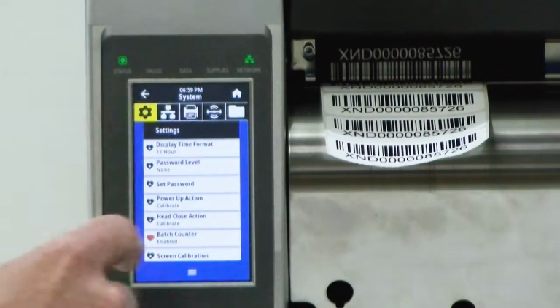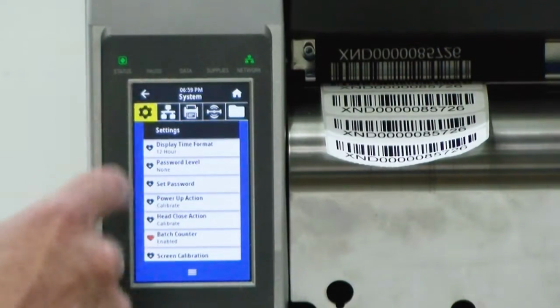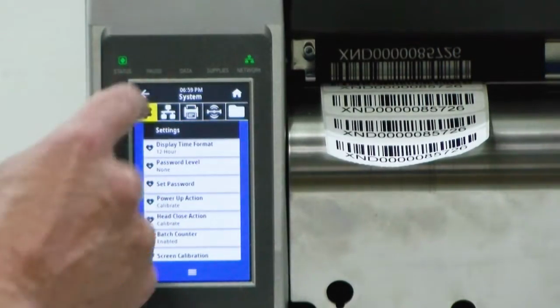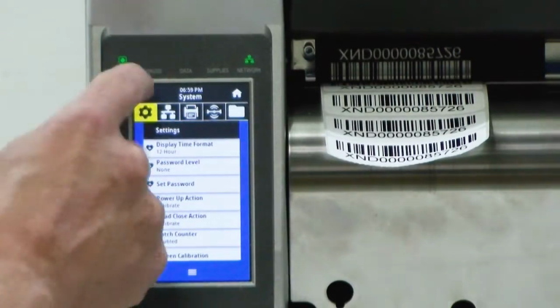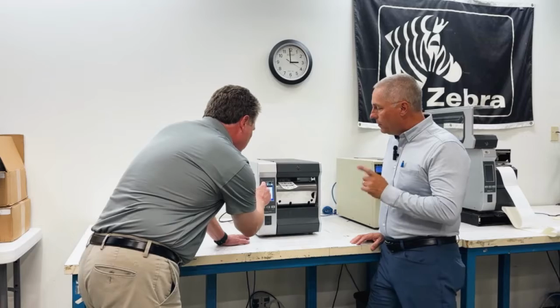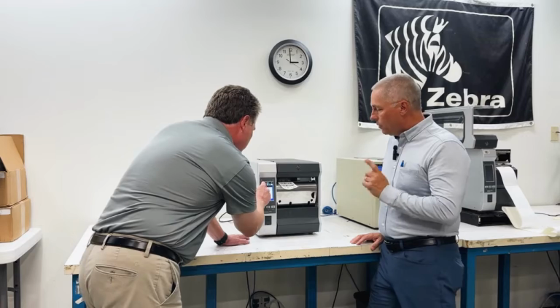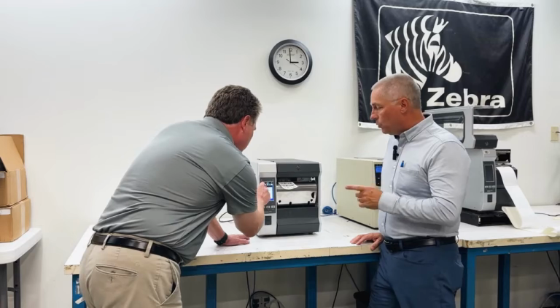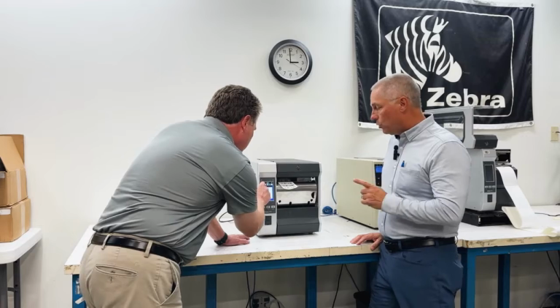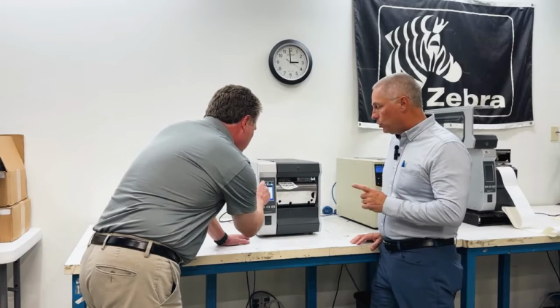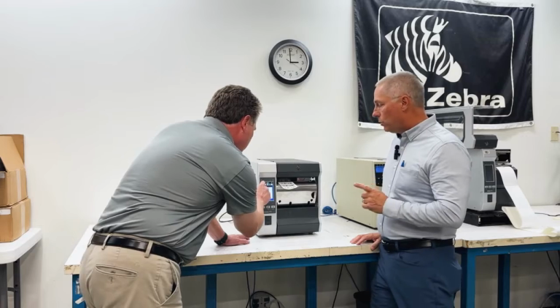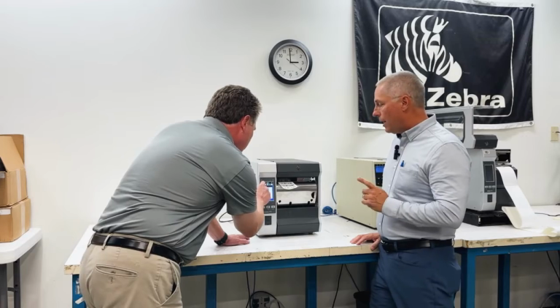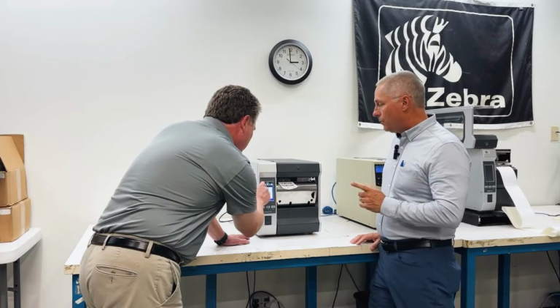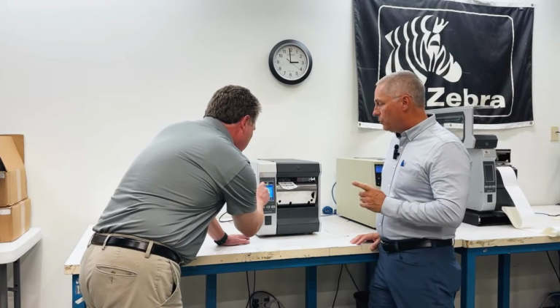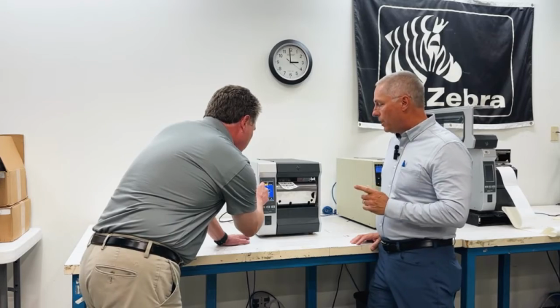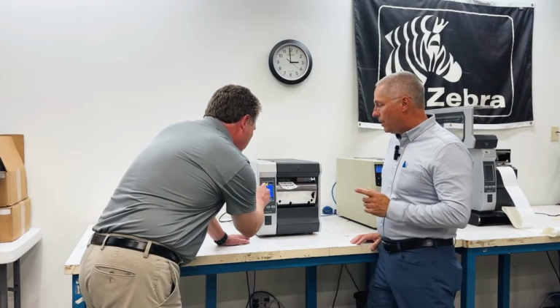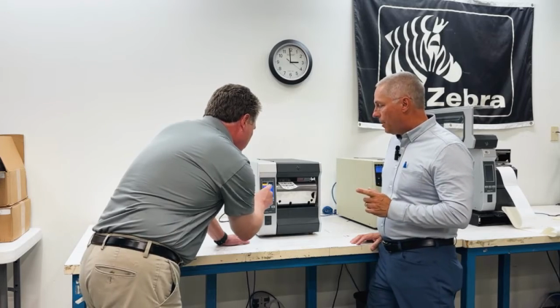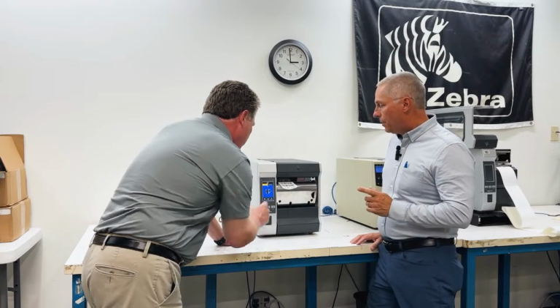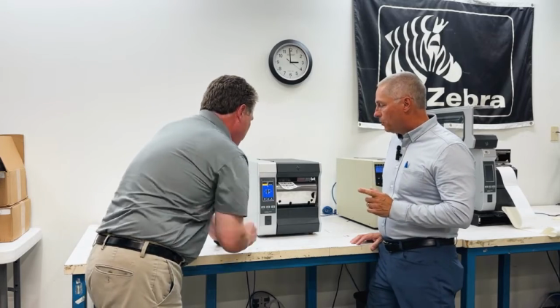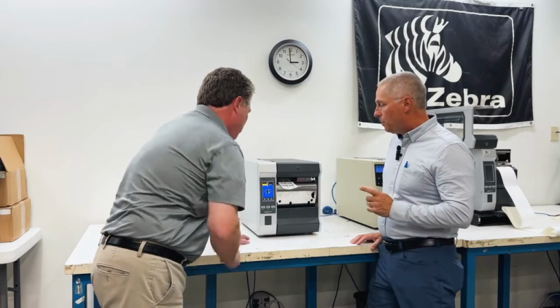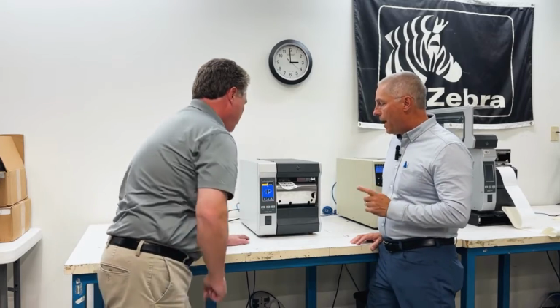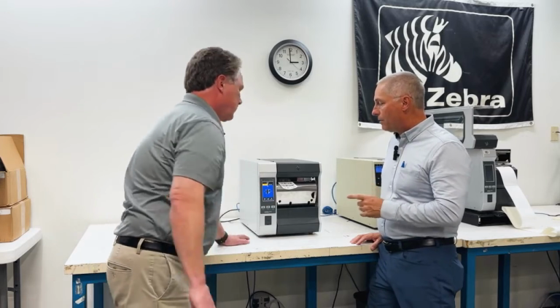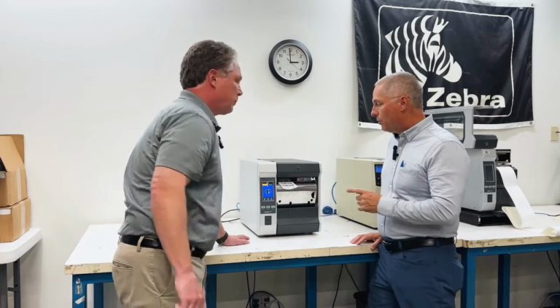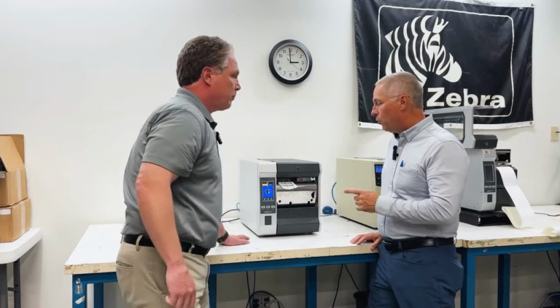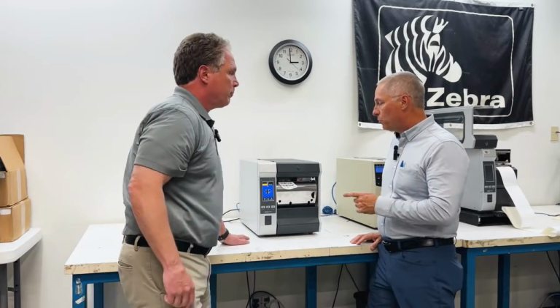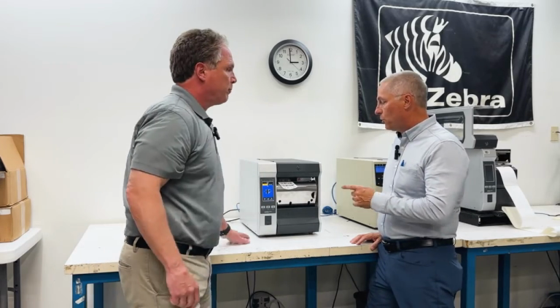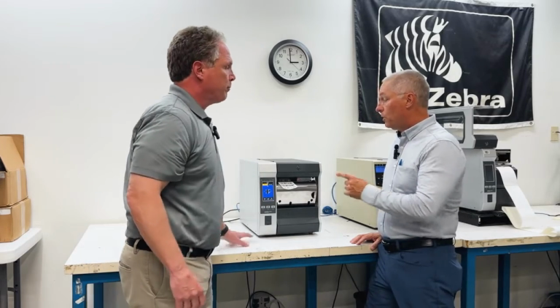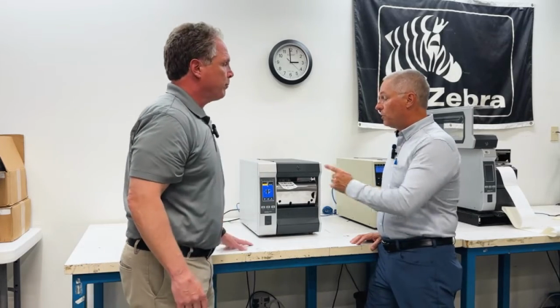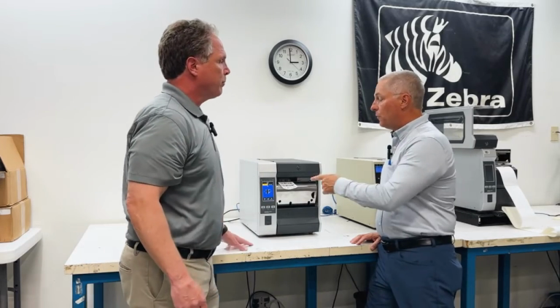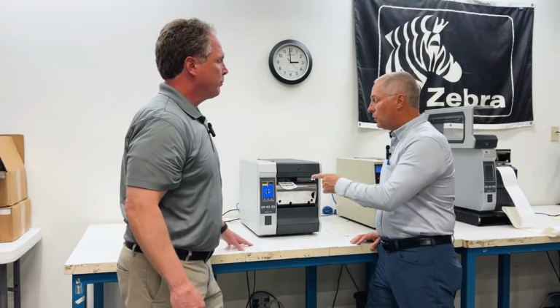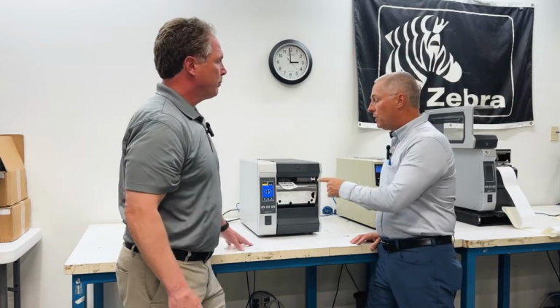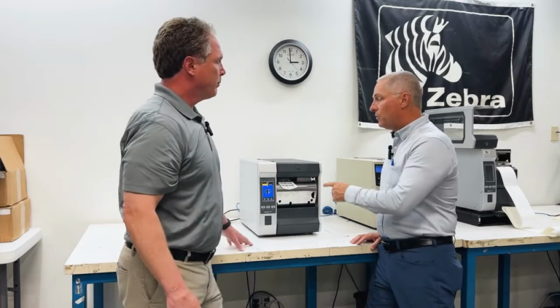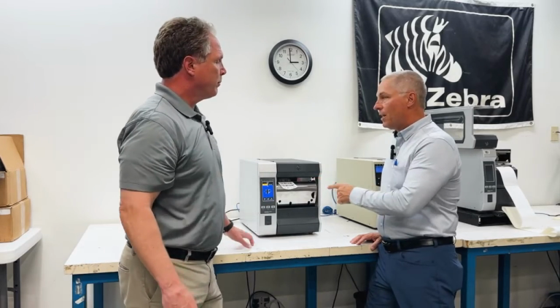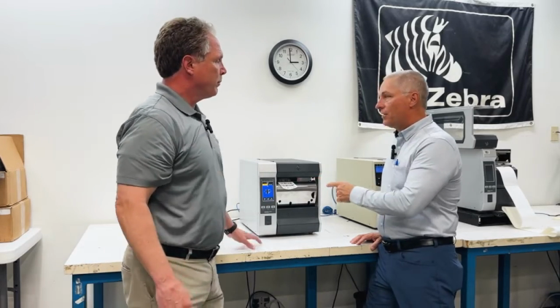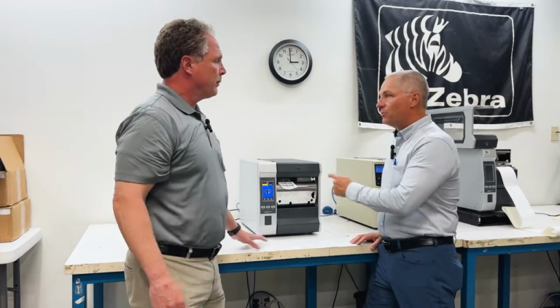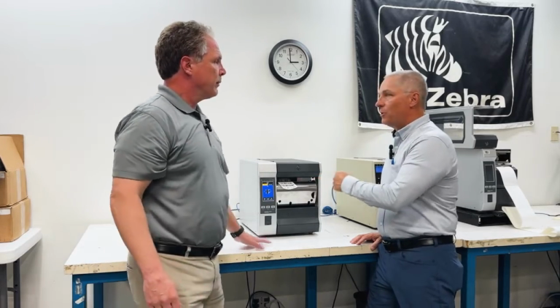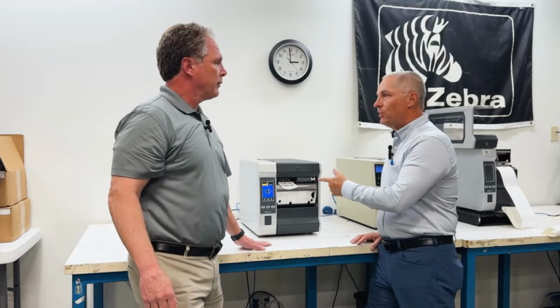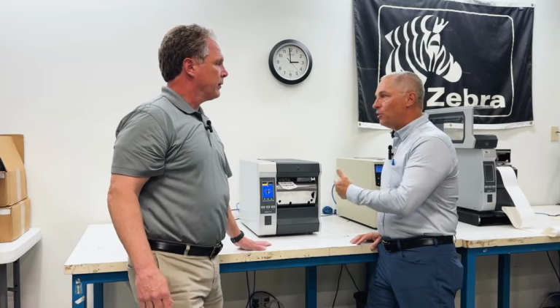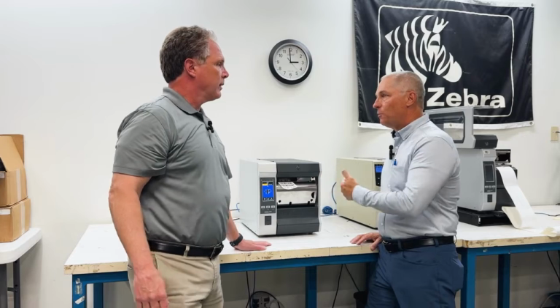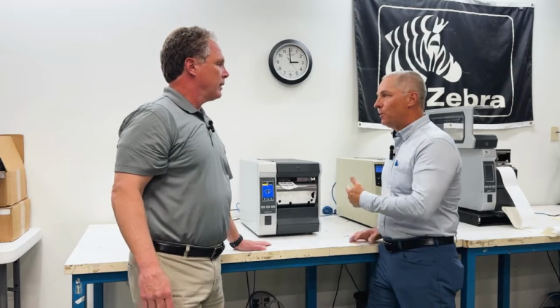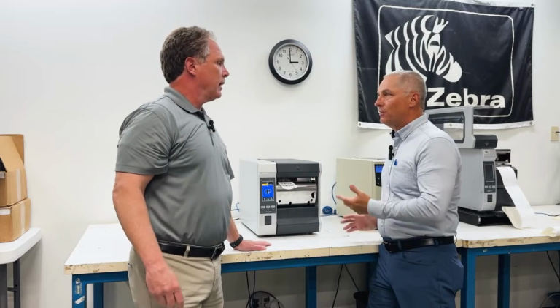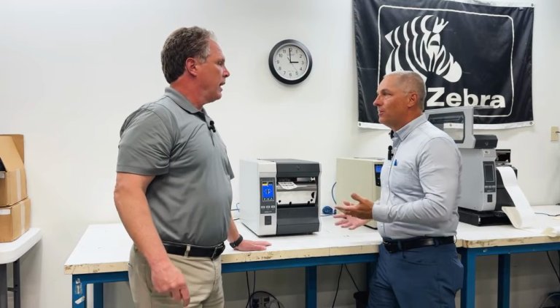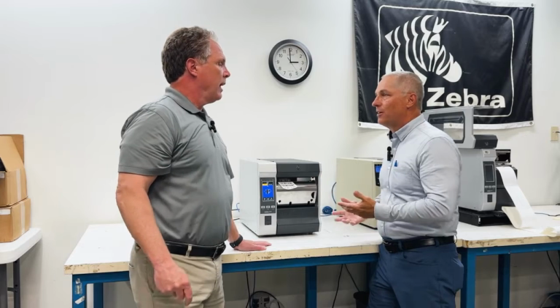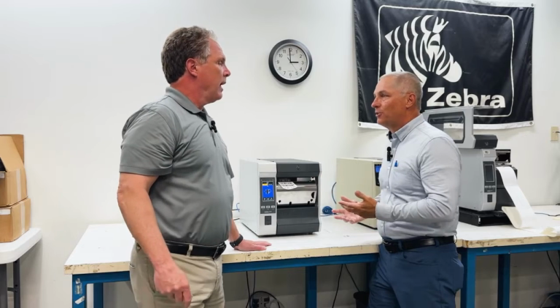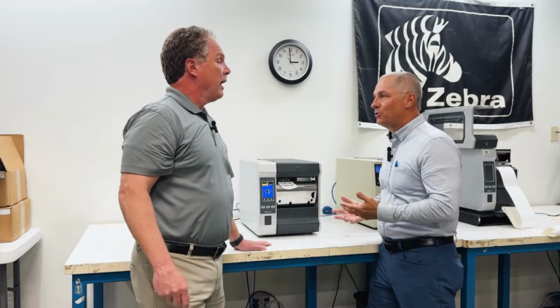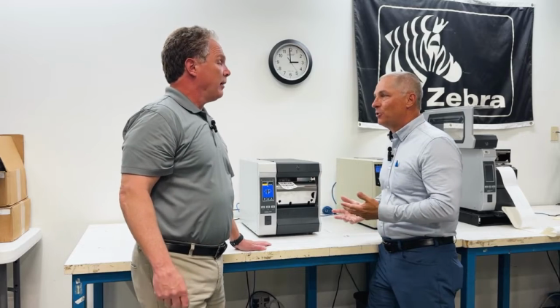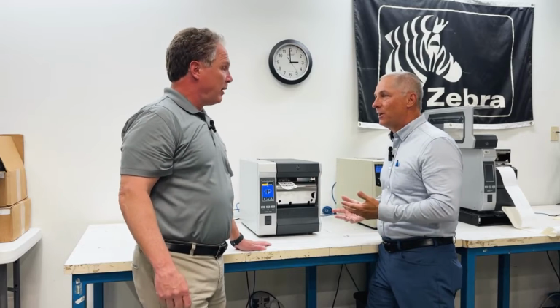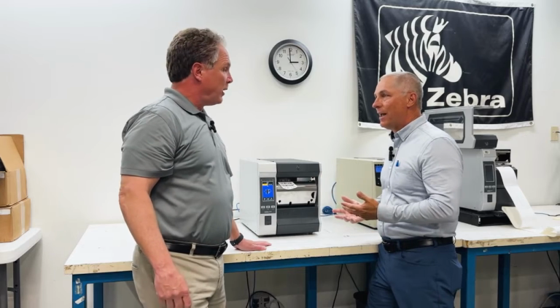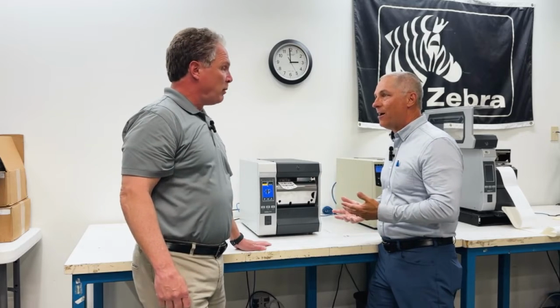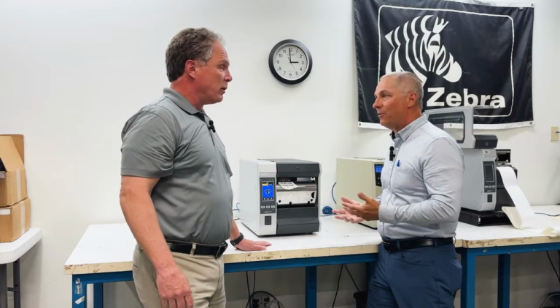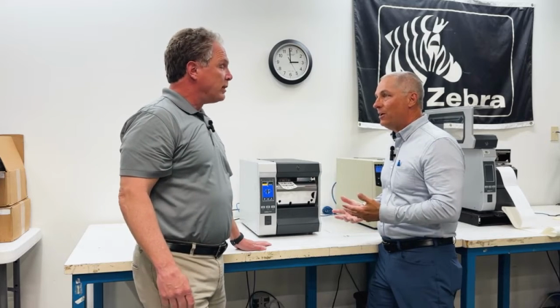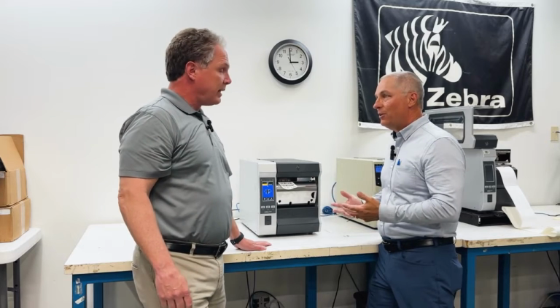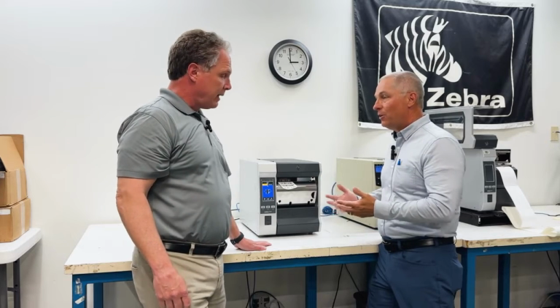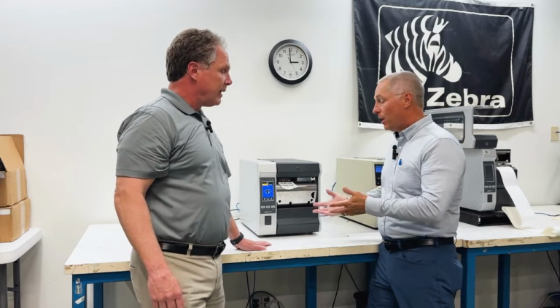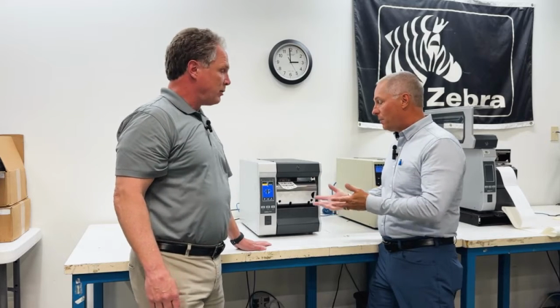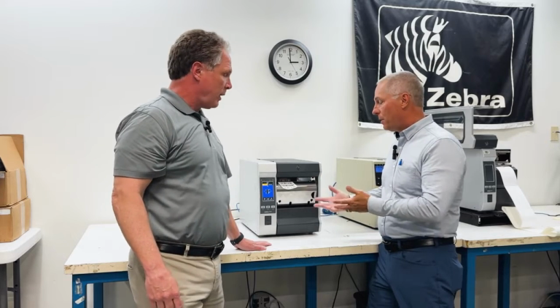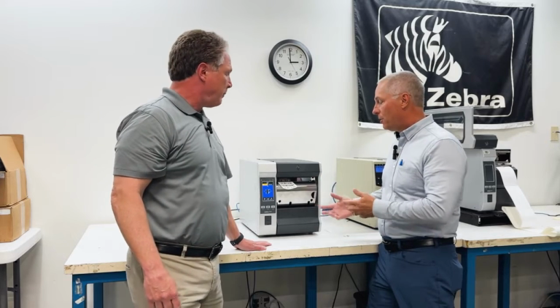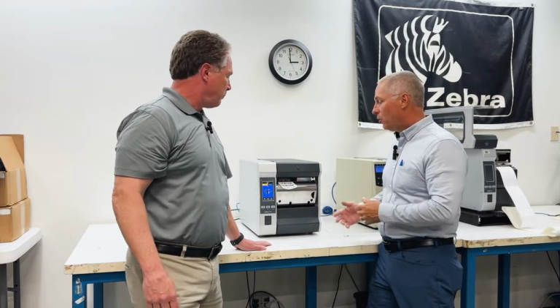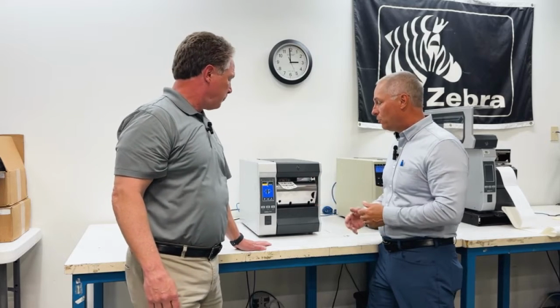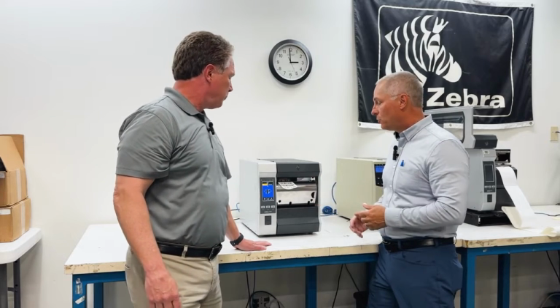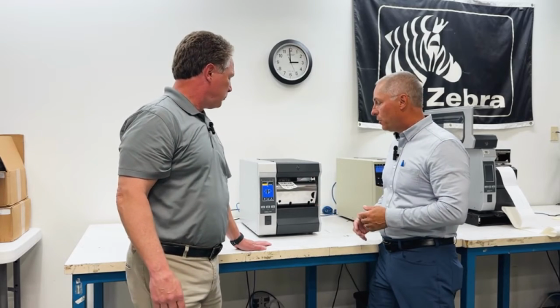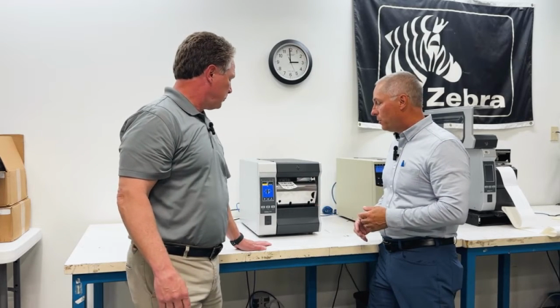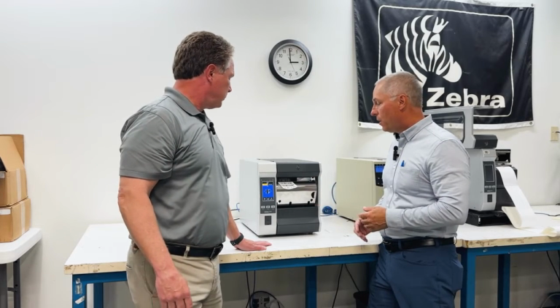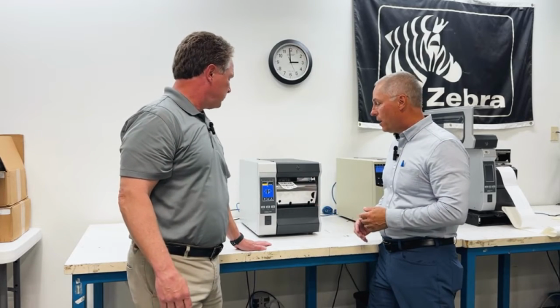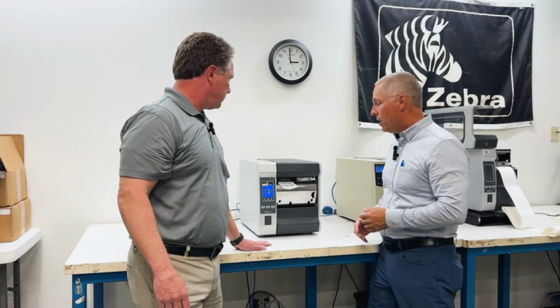I'm glad you said that — back to the home screen — because if you leave it on that settings screen while you're printing, it's not going to show the counter. You won't see it. You have to be on the home screen.